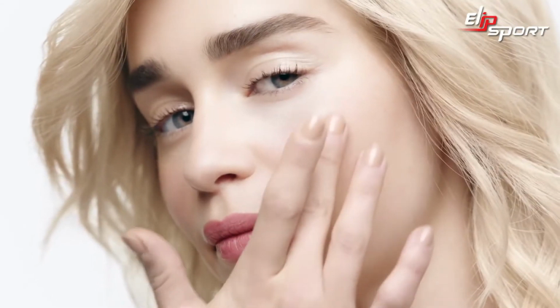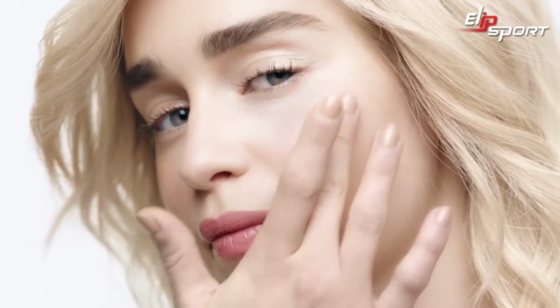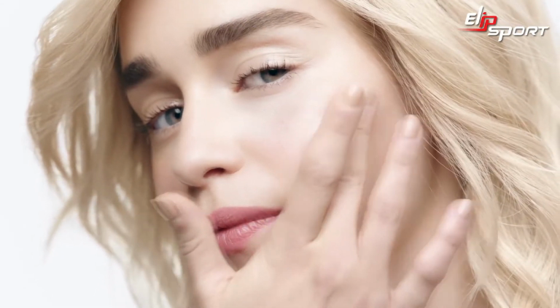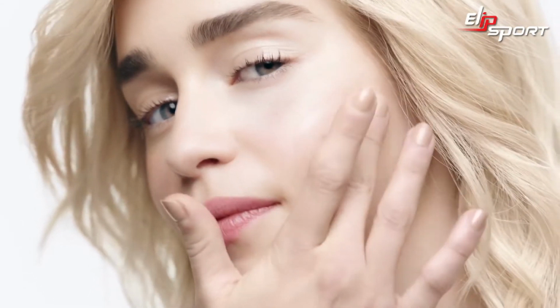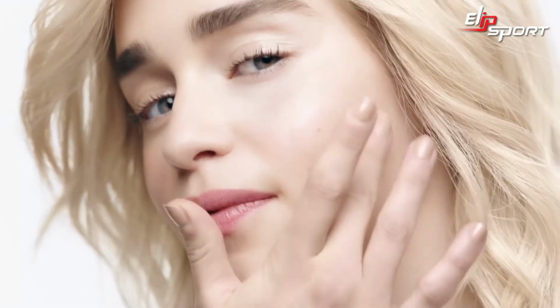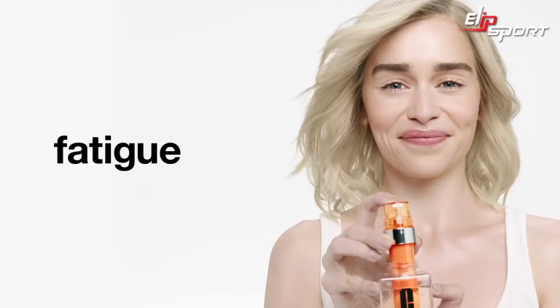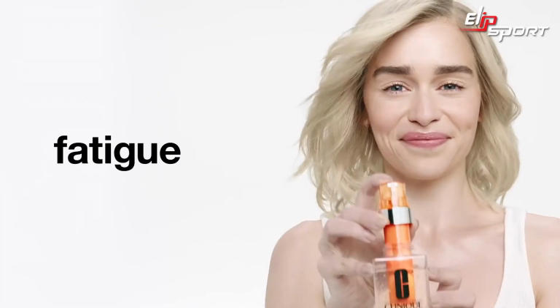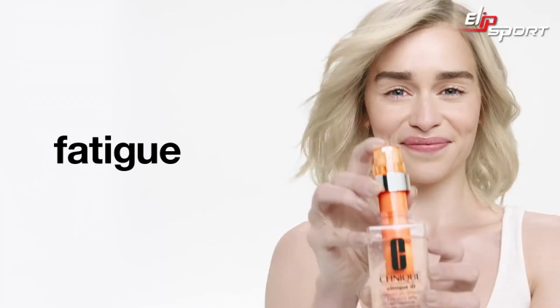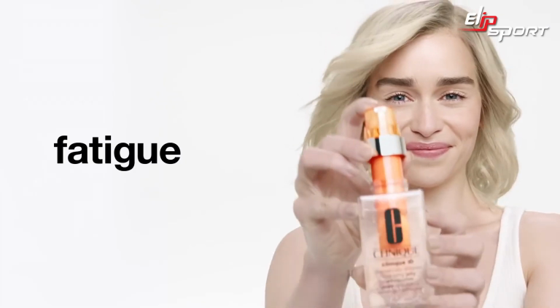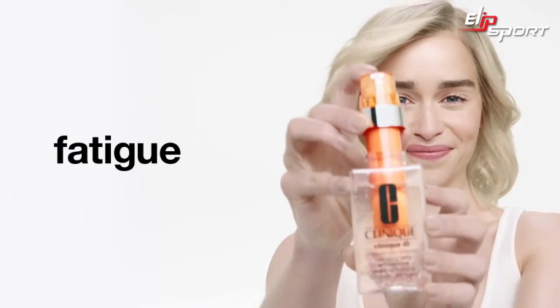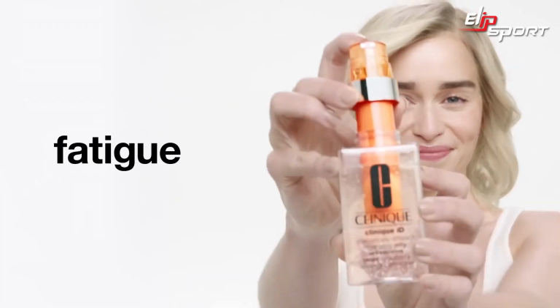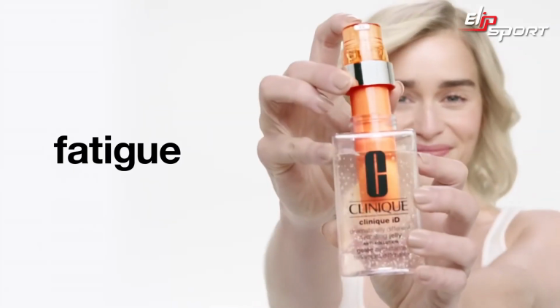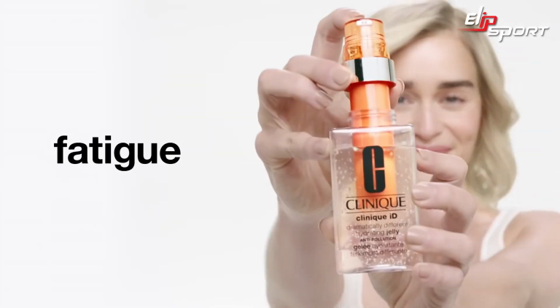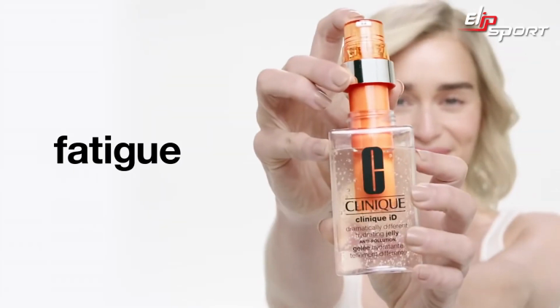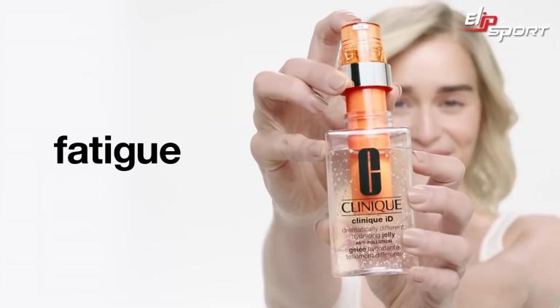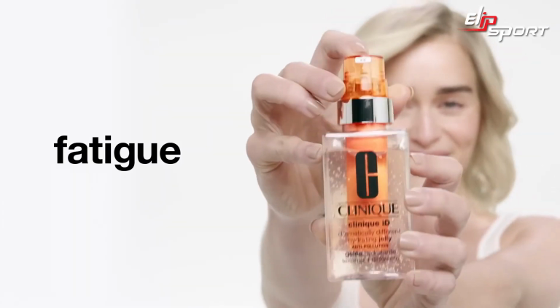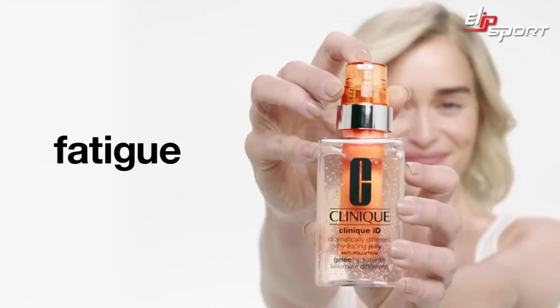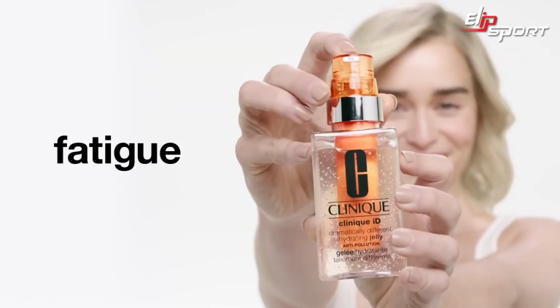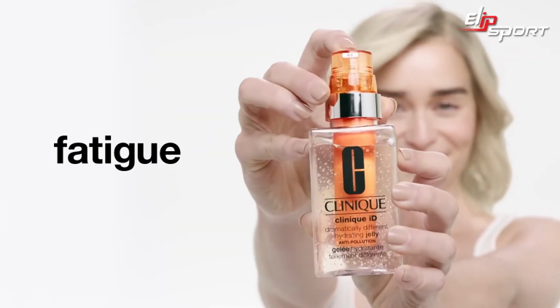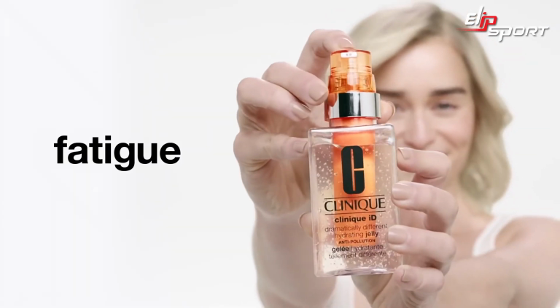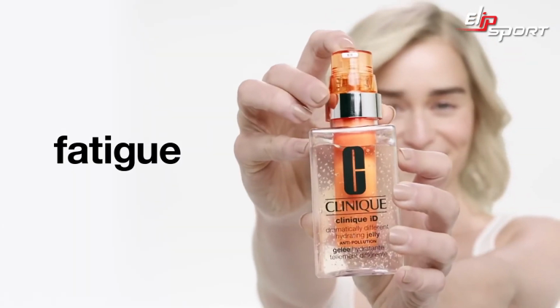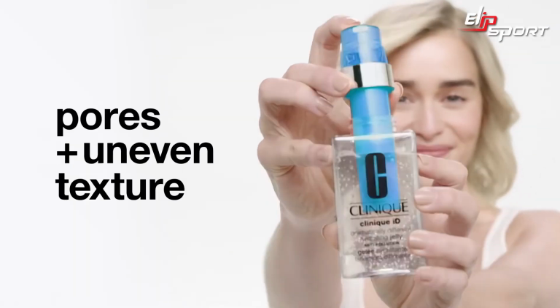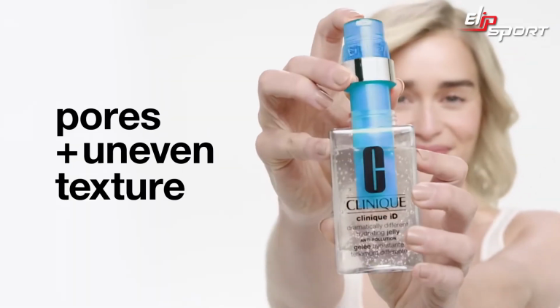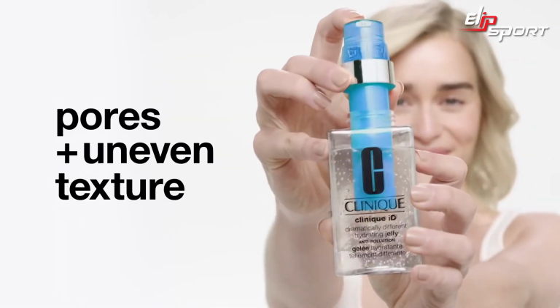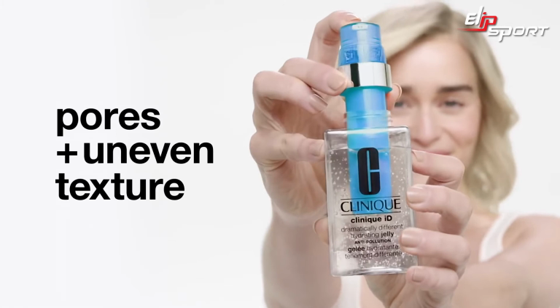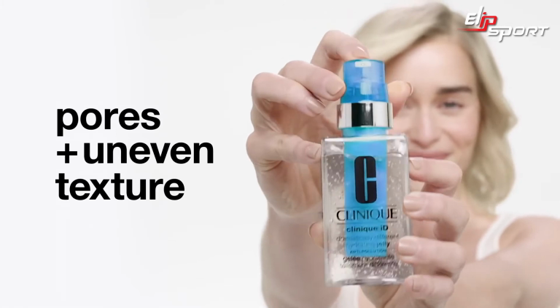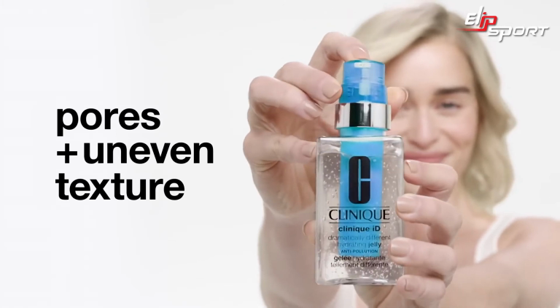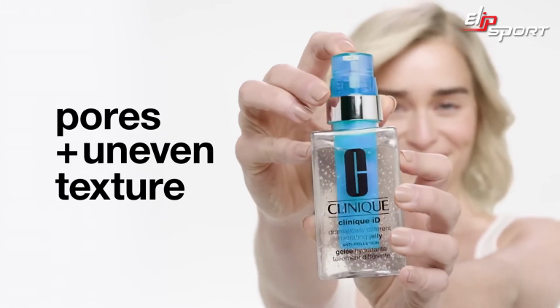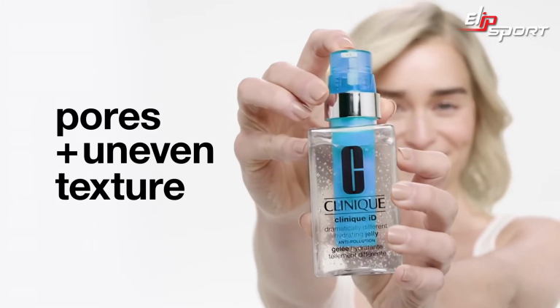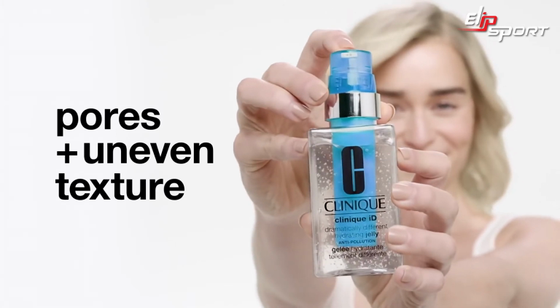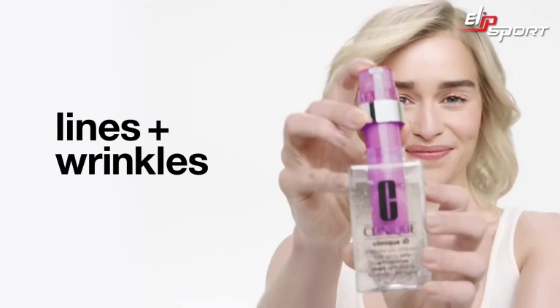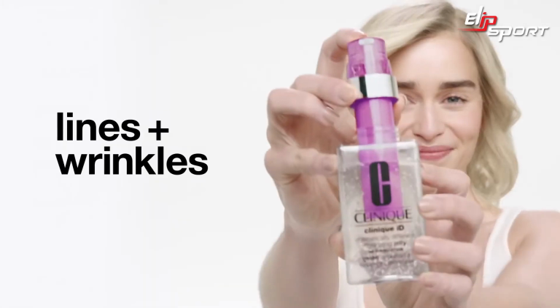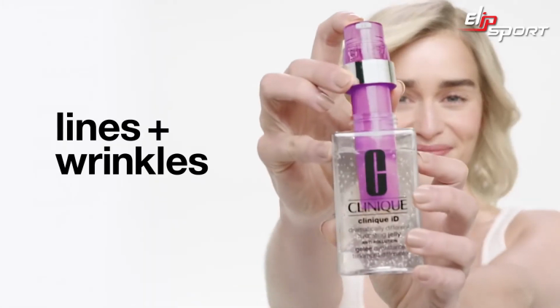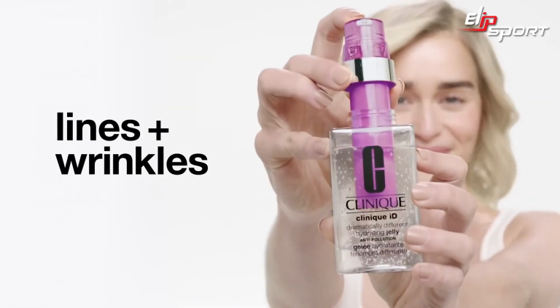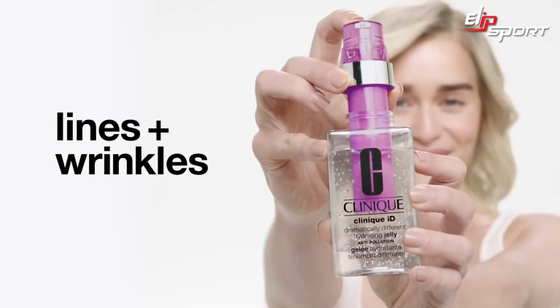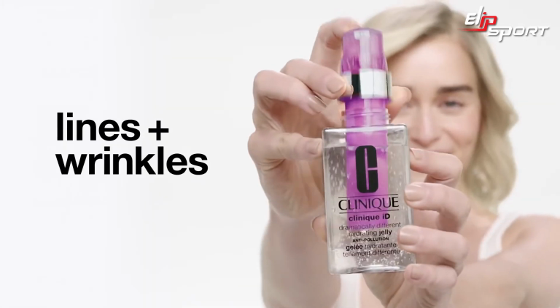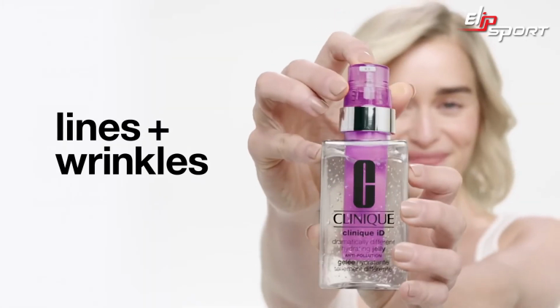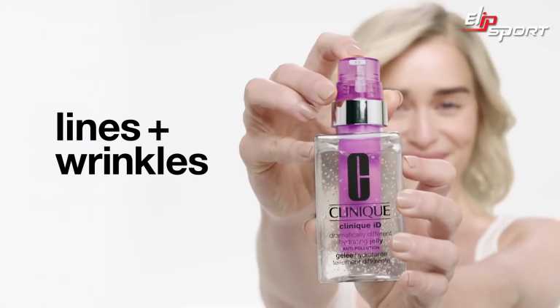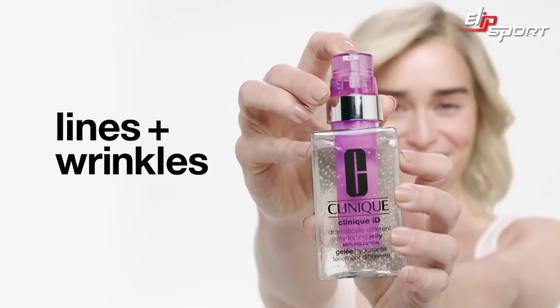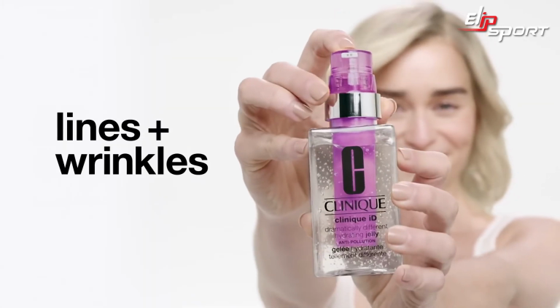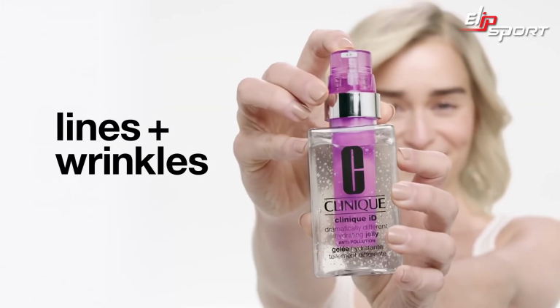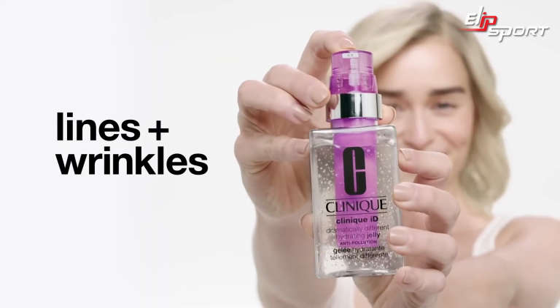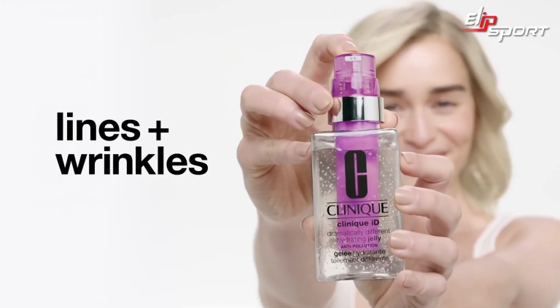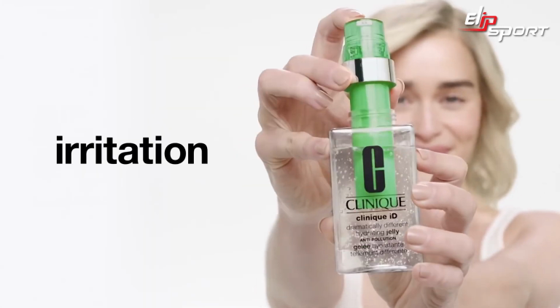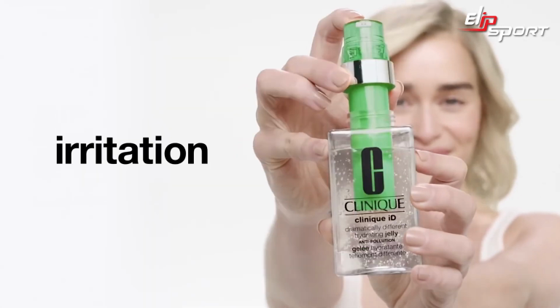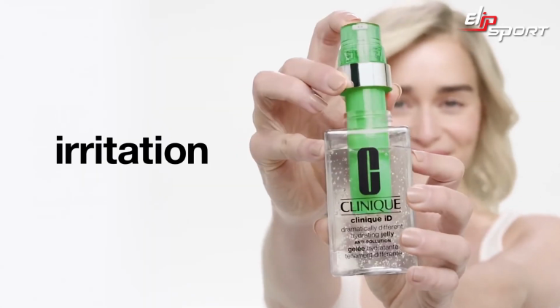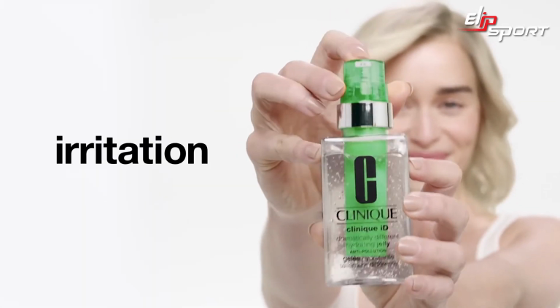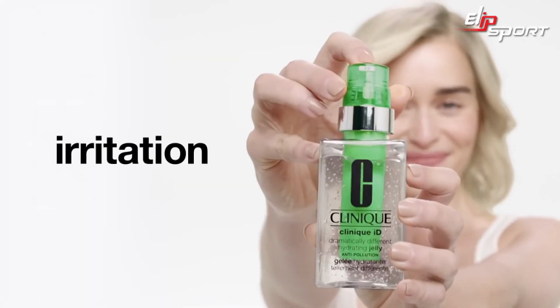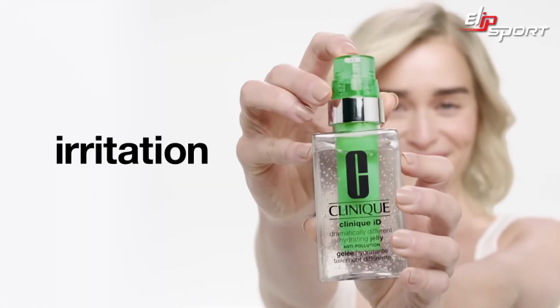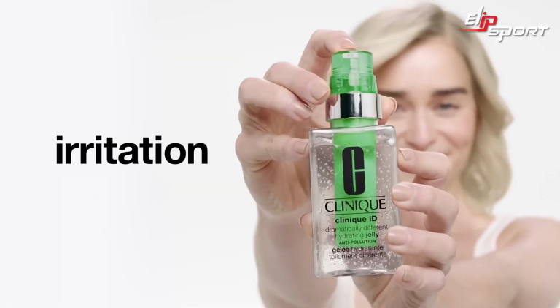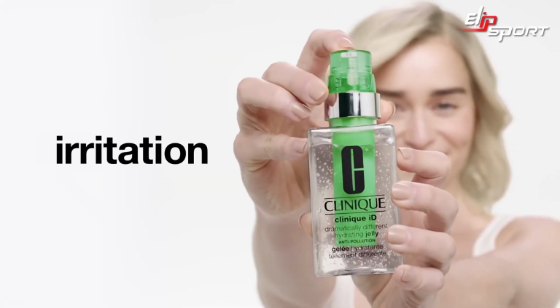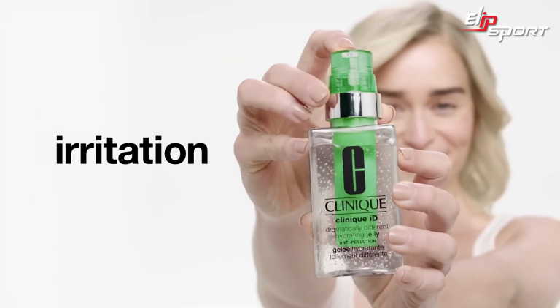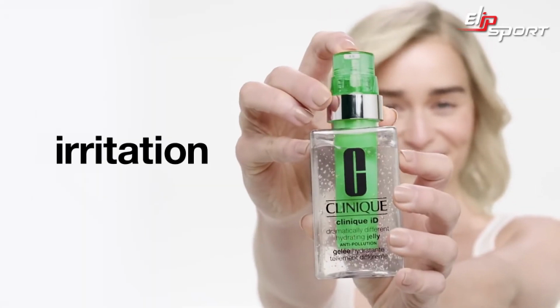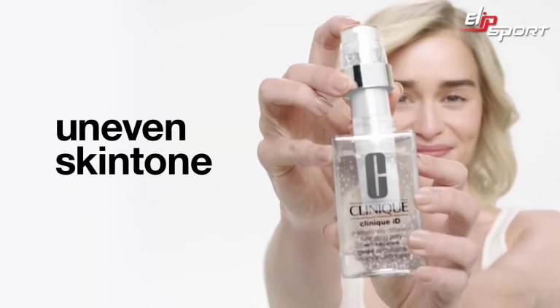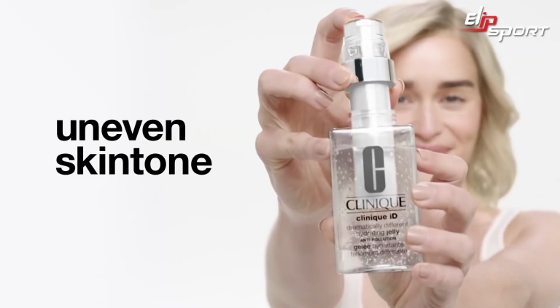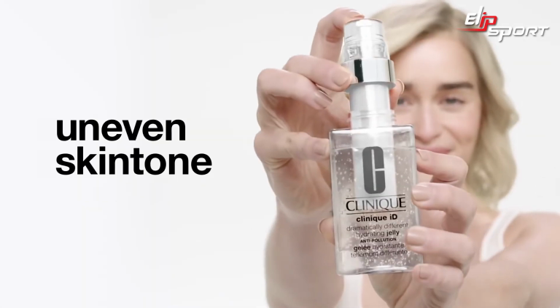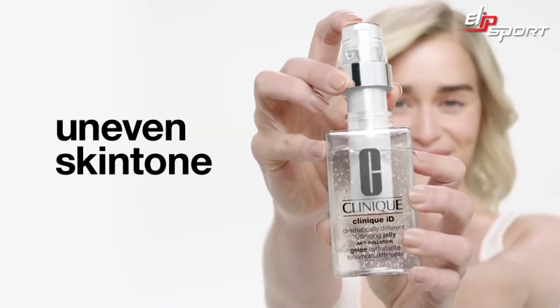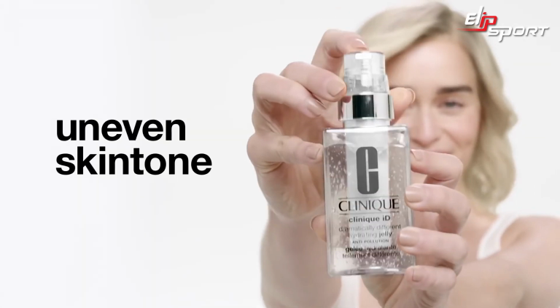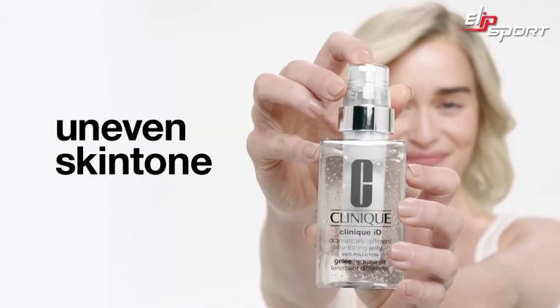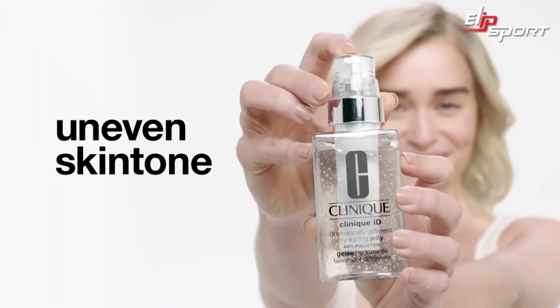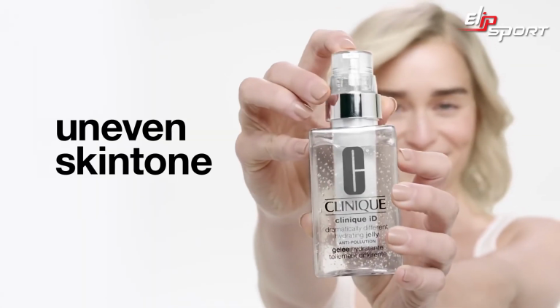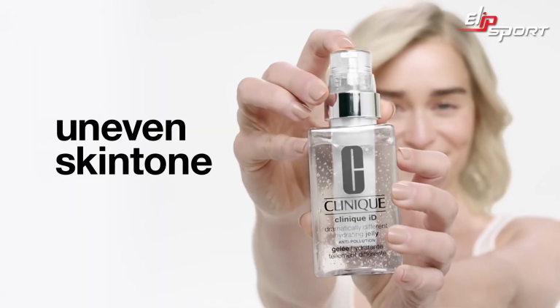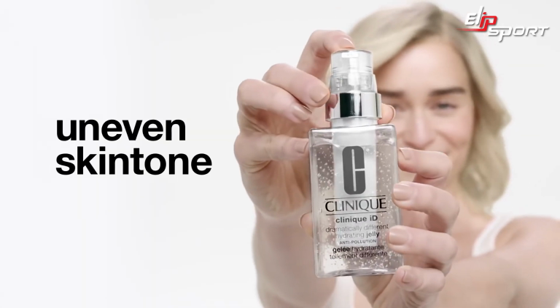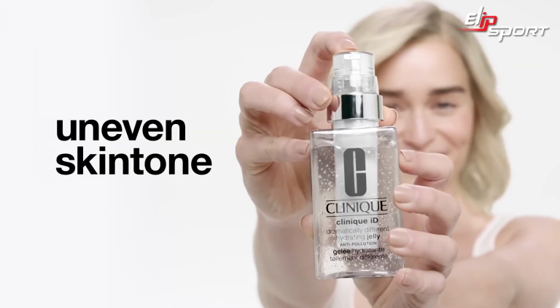Whether you want to make tired skin more energized, pores look smaller, lines and wrinkles less noticeable, skin look calmer, or tones seem more even.